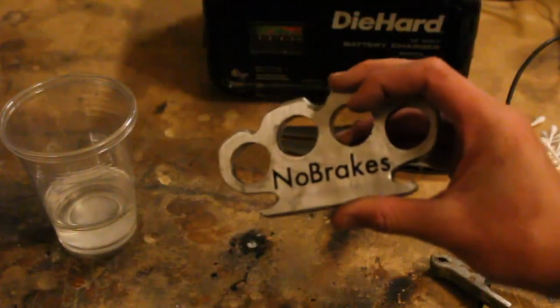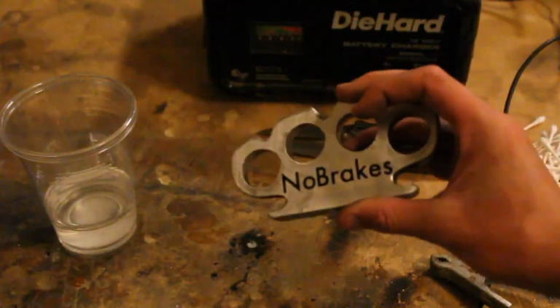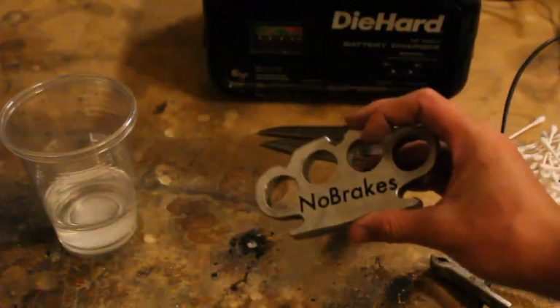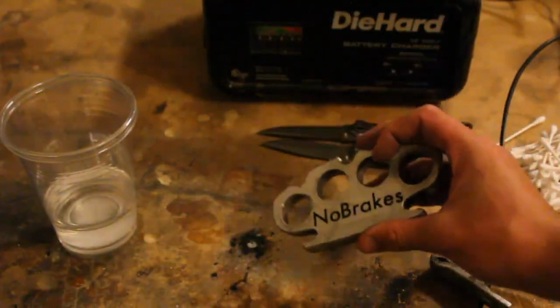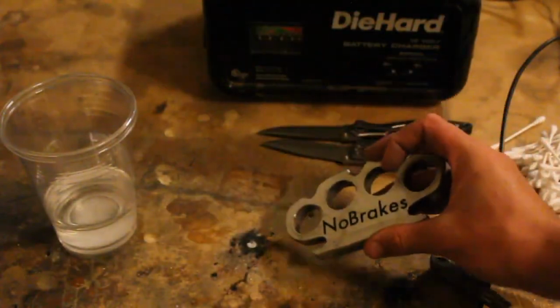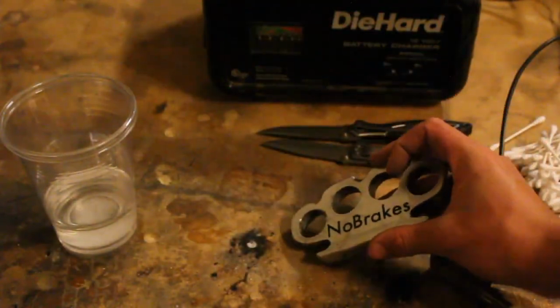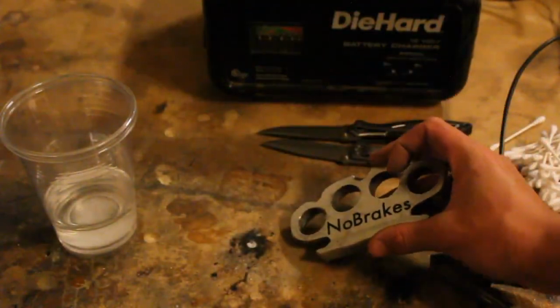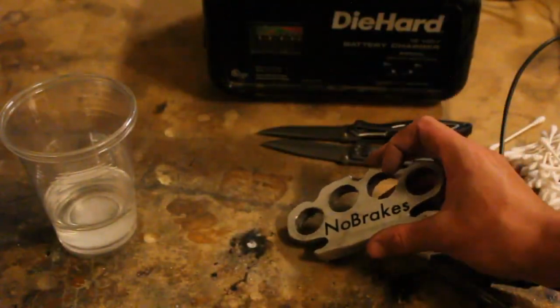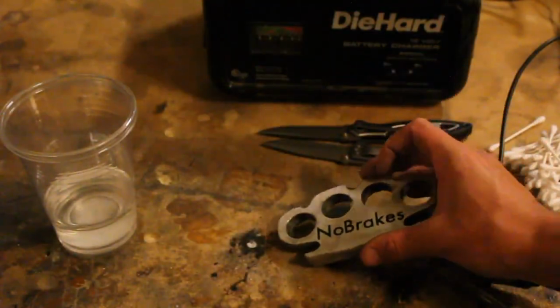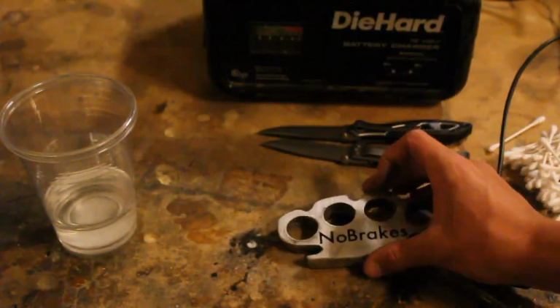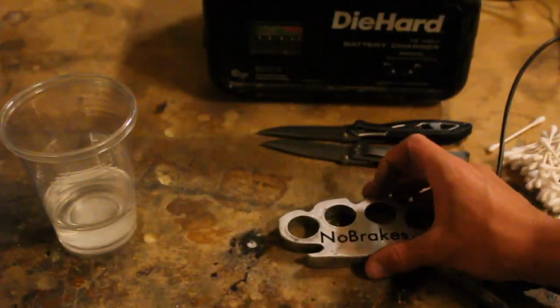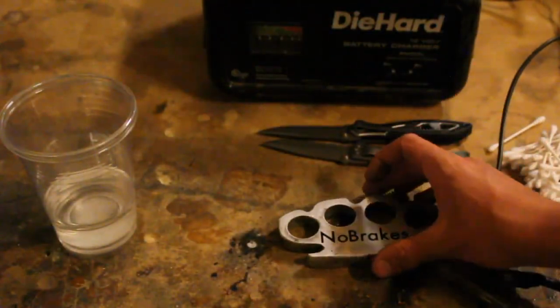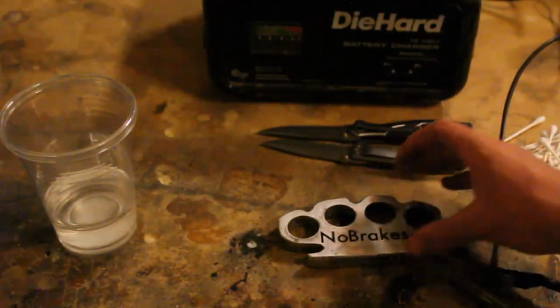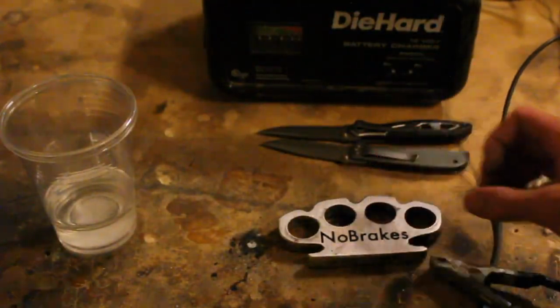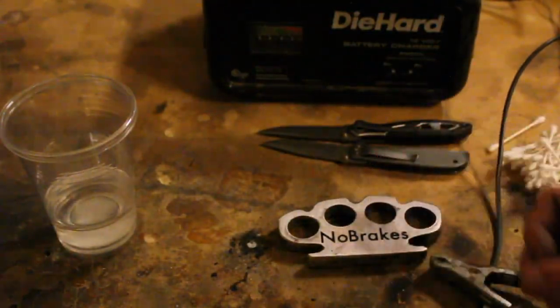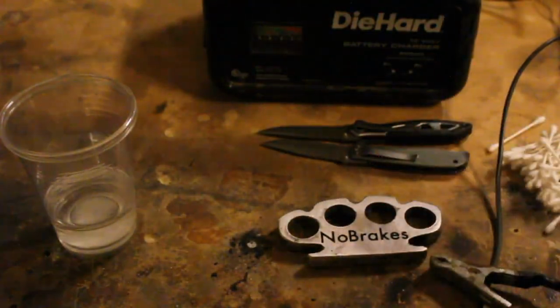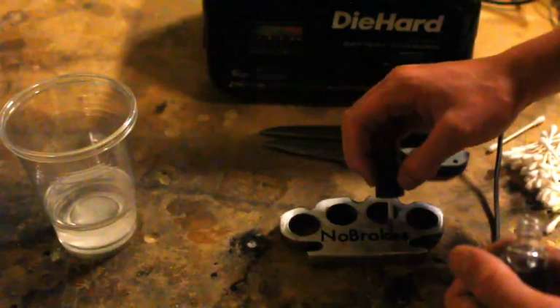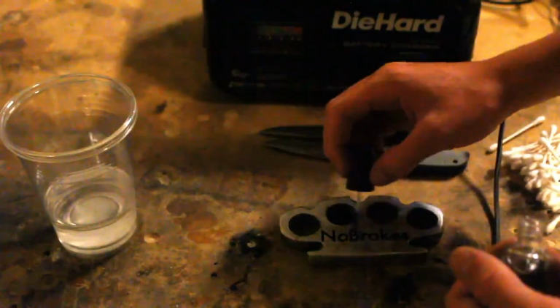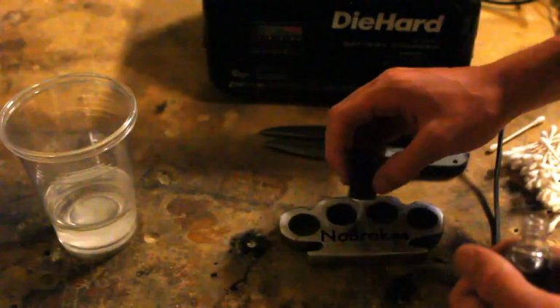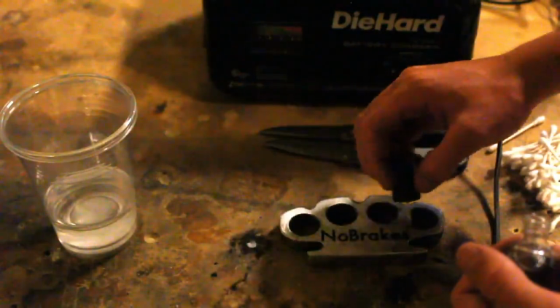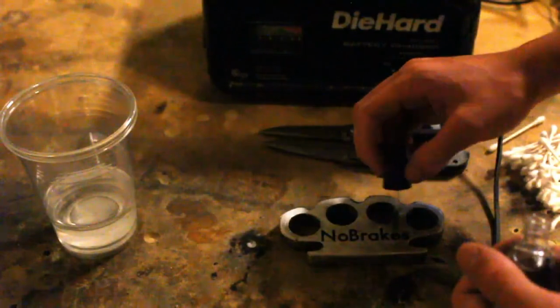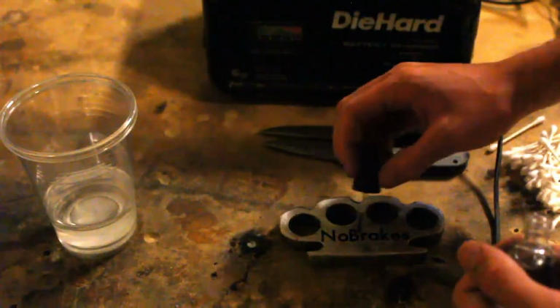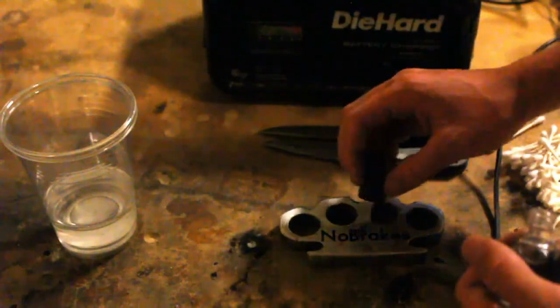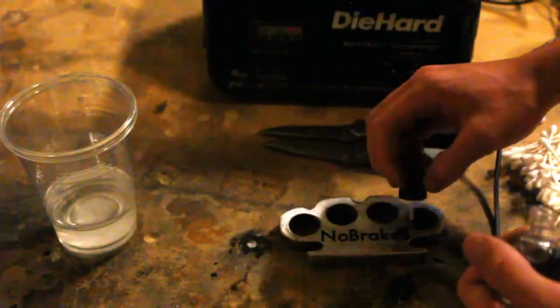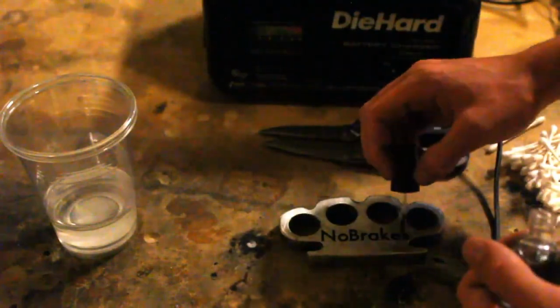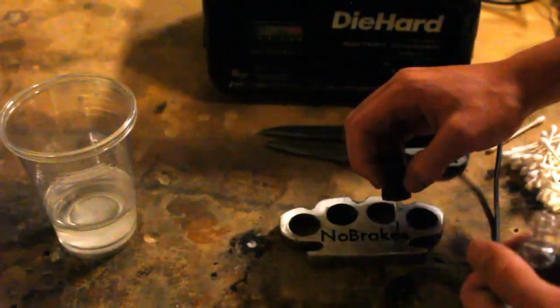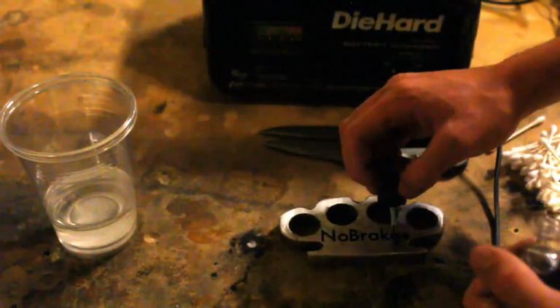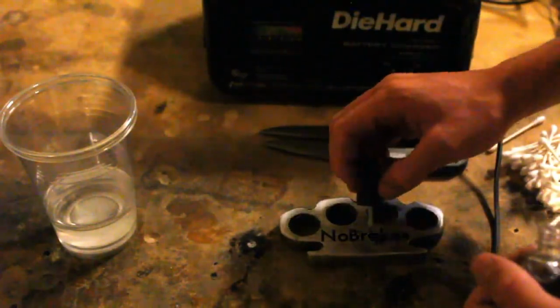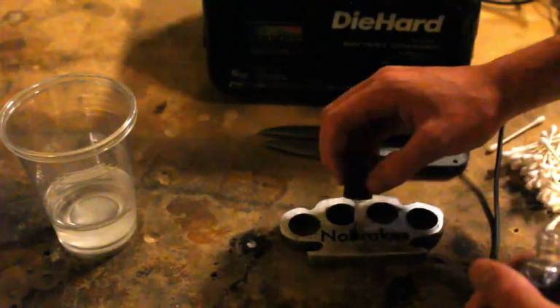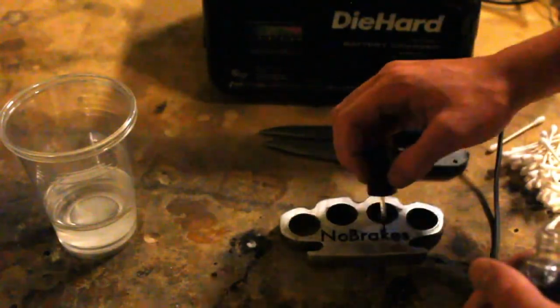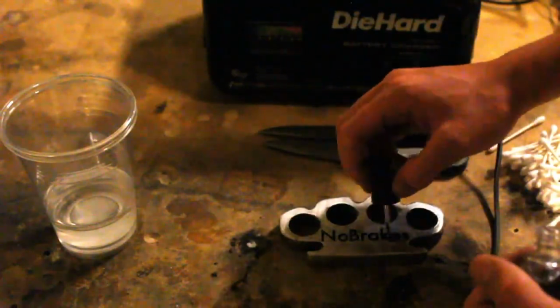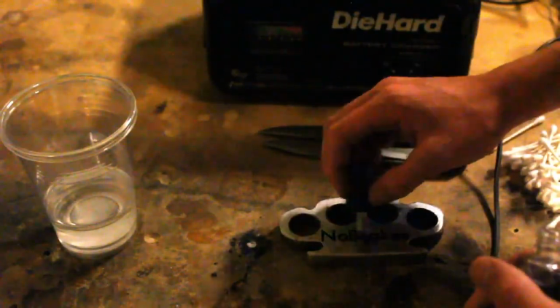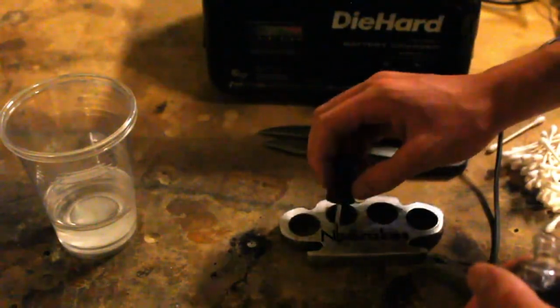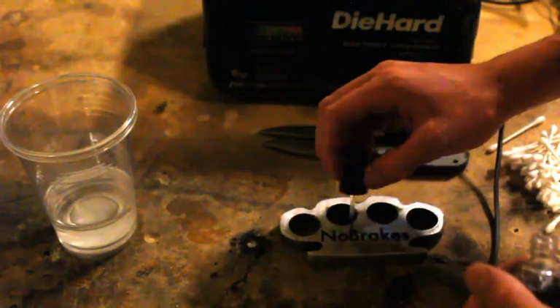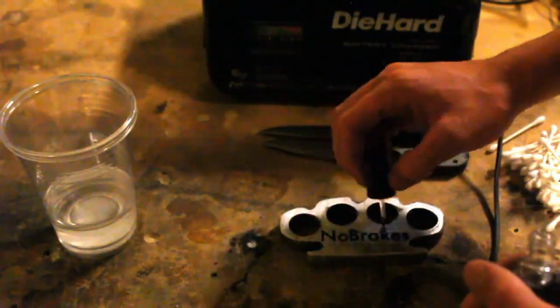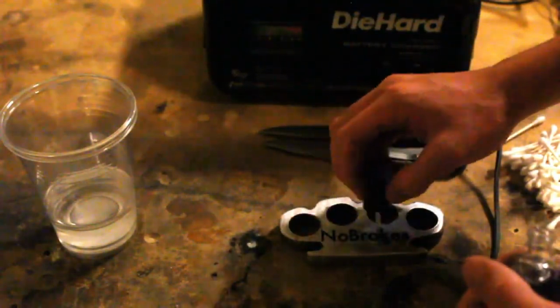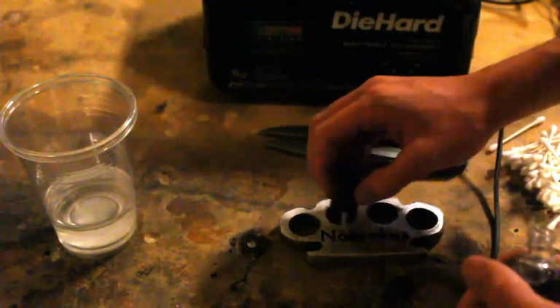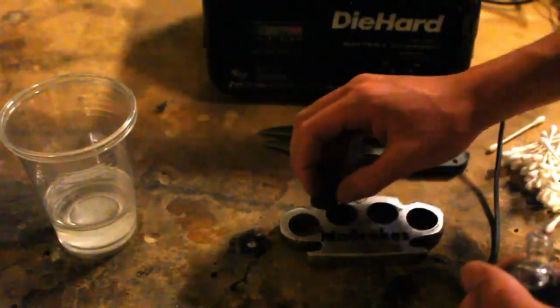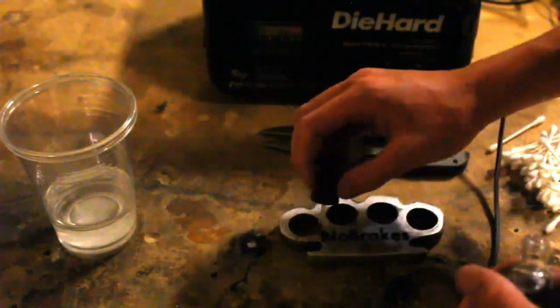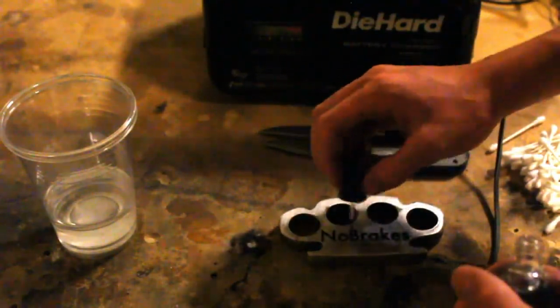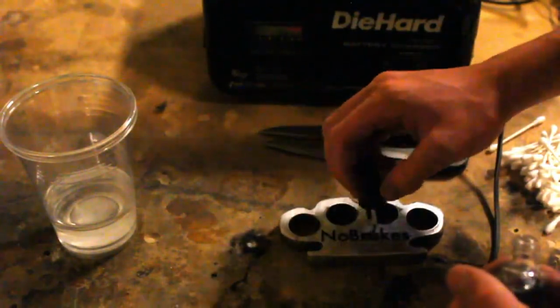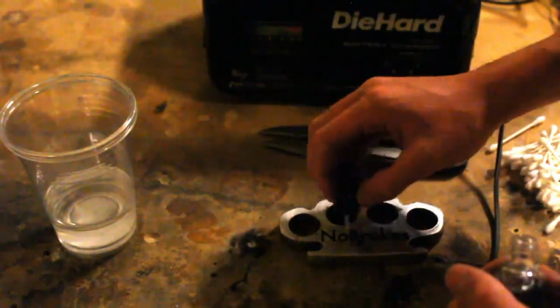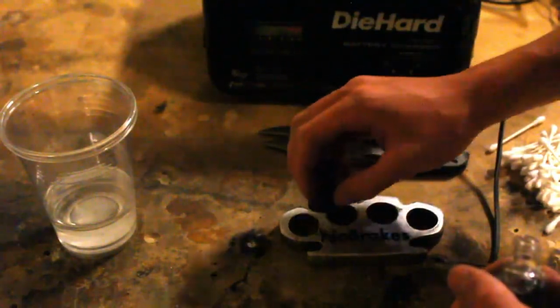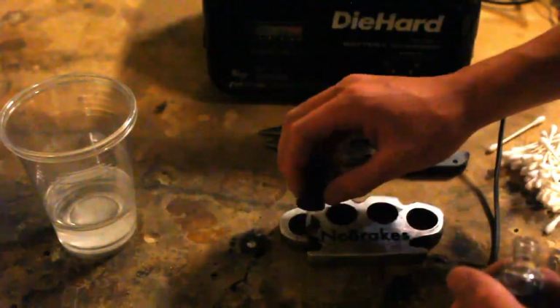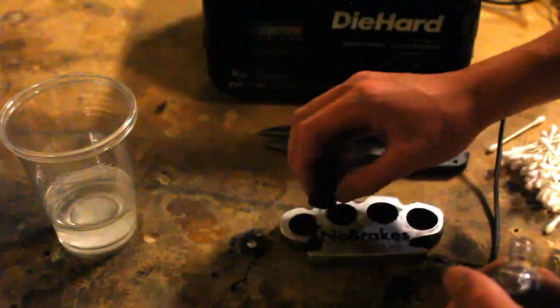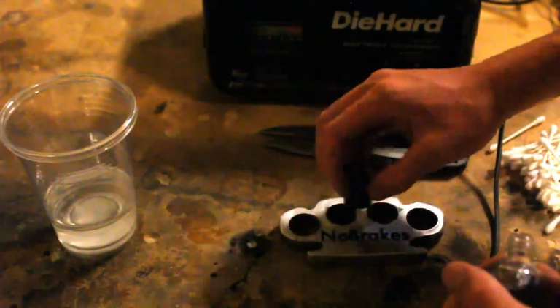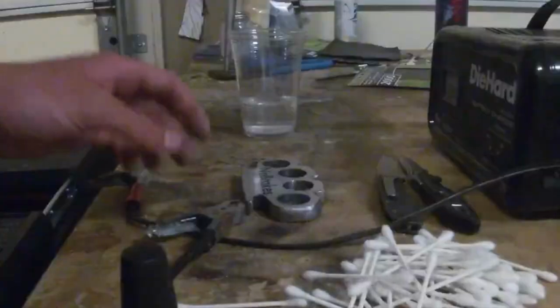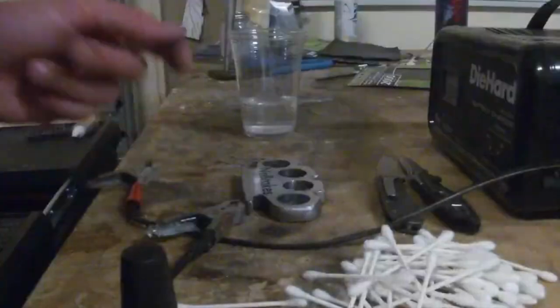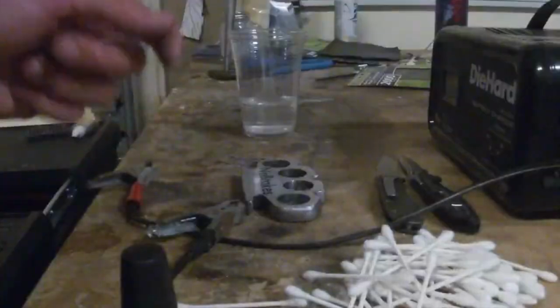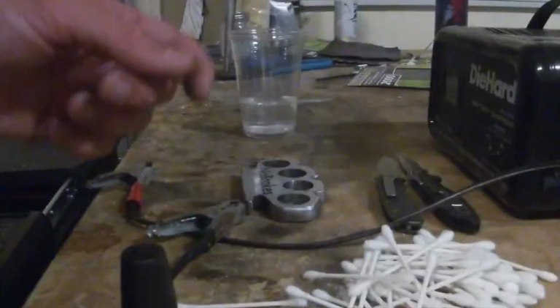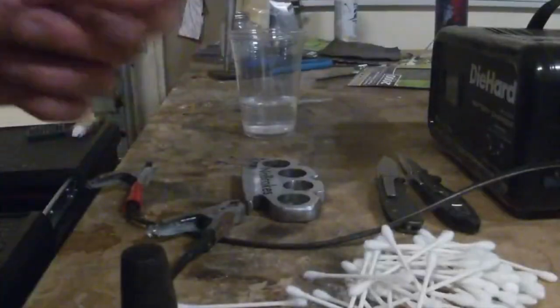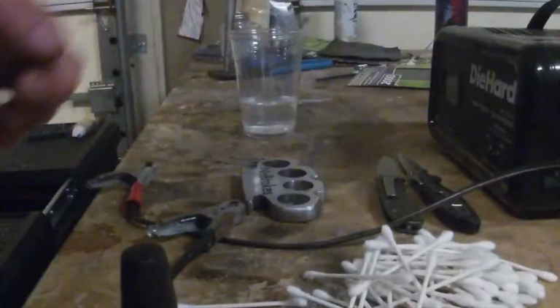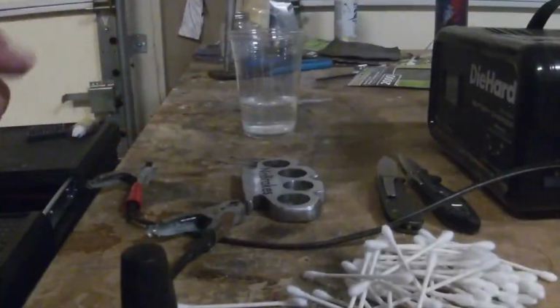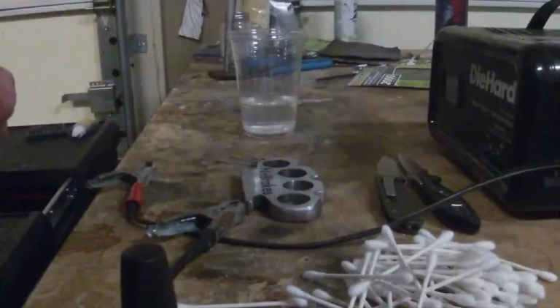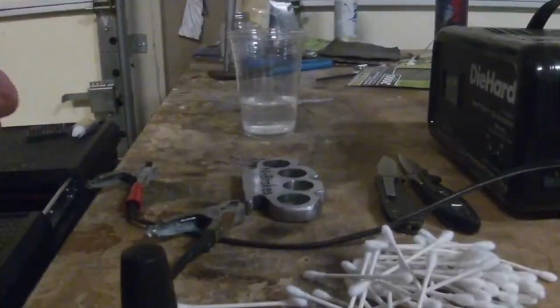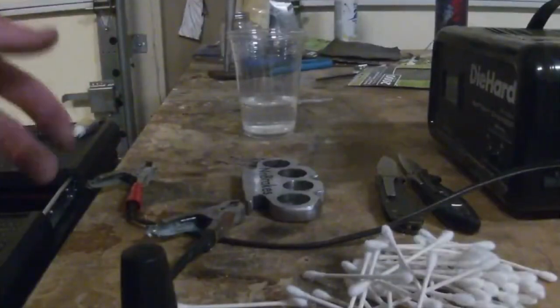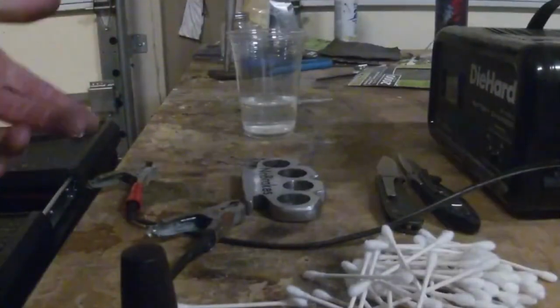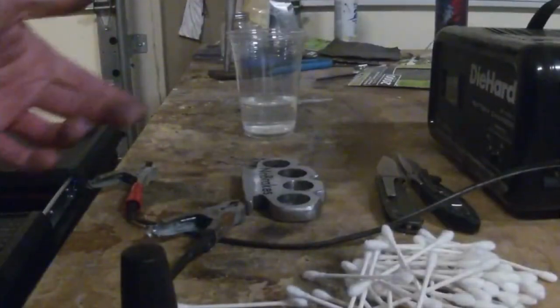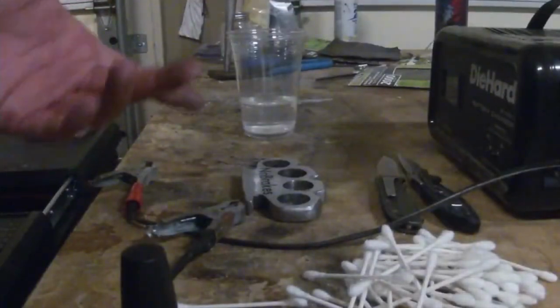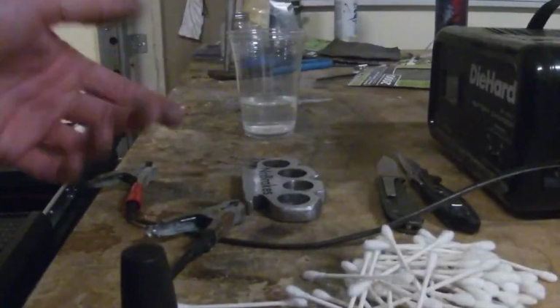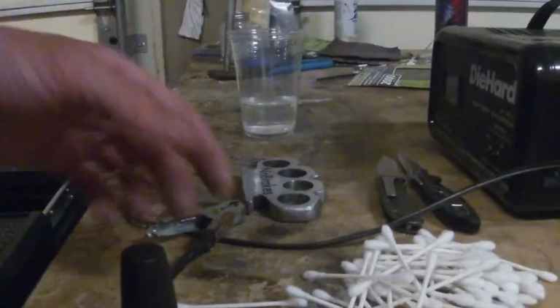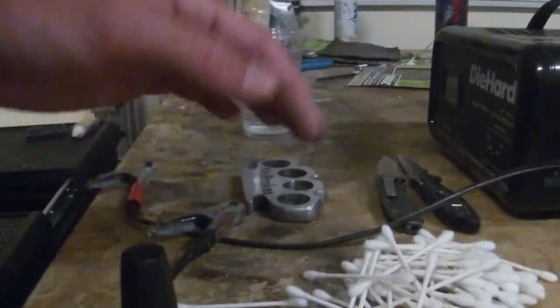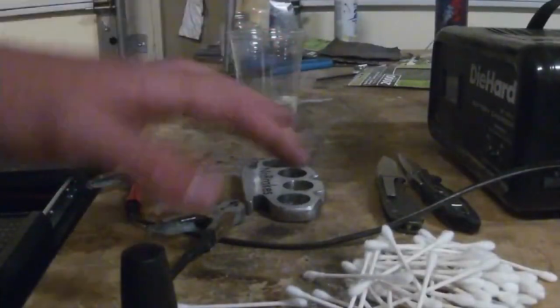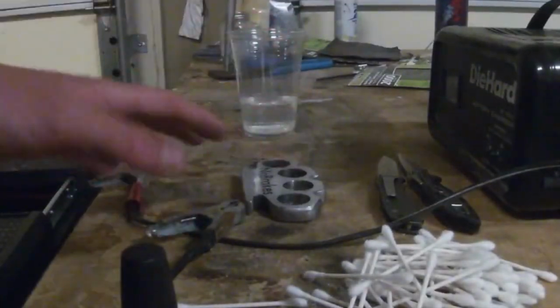The things you need for this is a battery charger or battery, cotton swabs, and a vinegar salt solution.